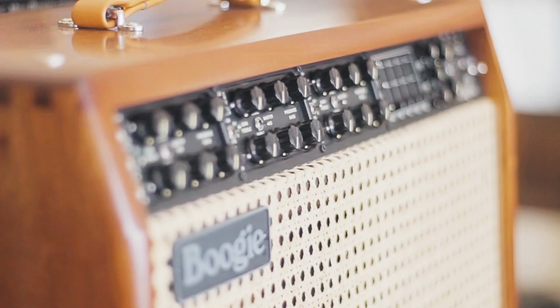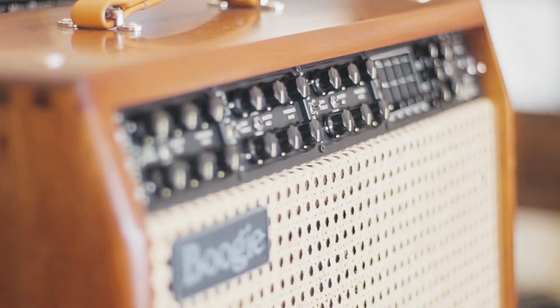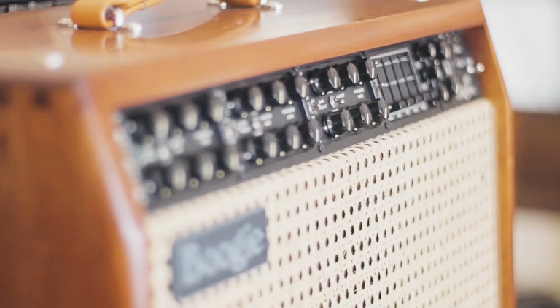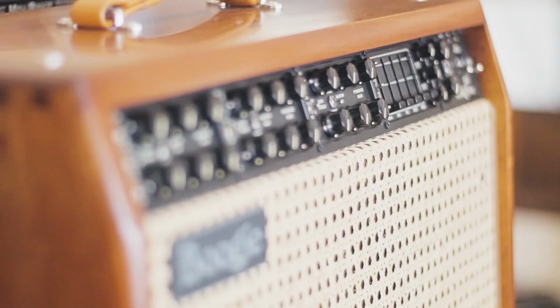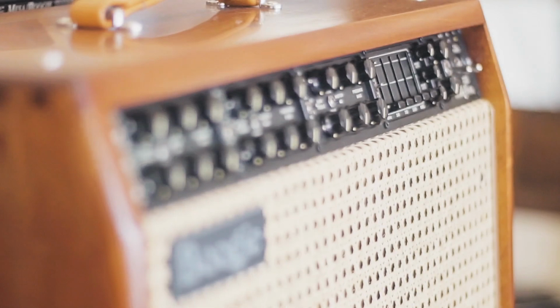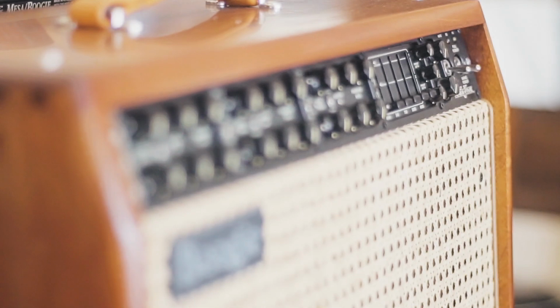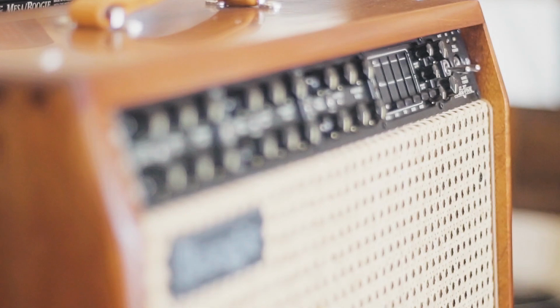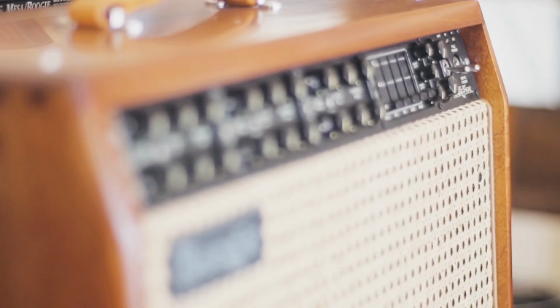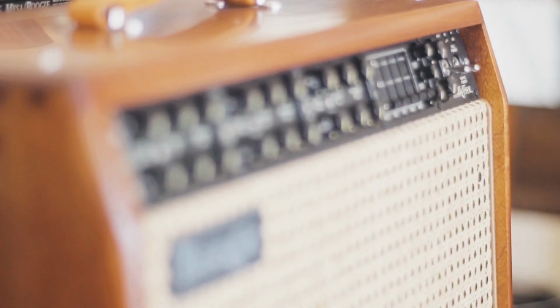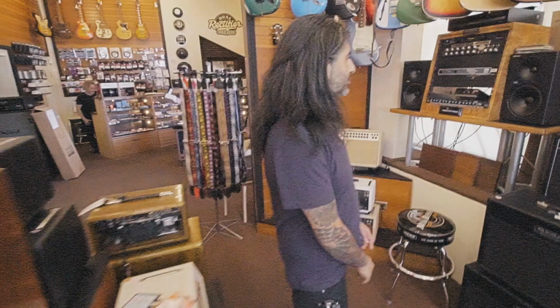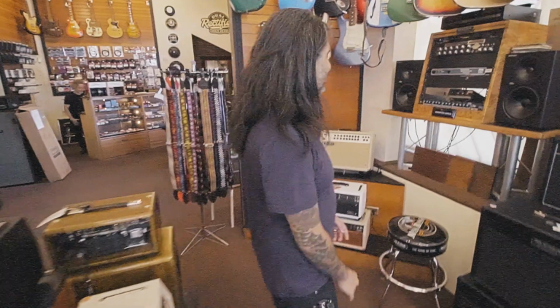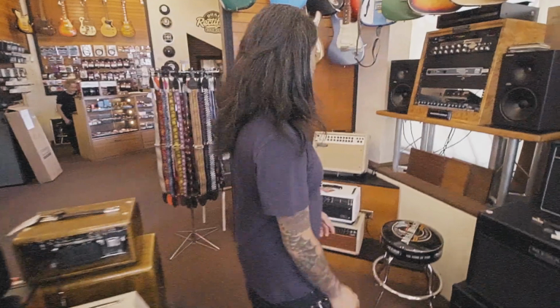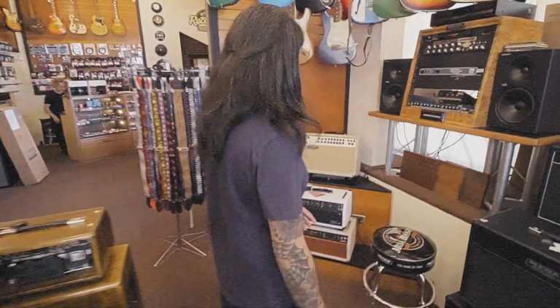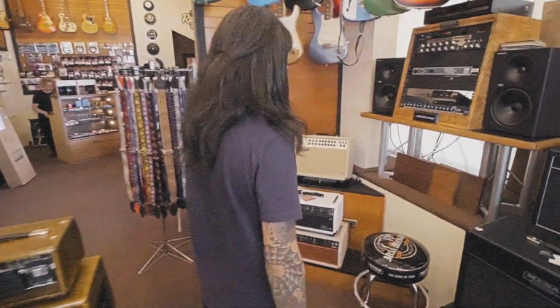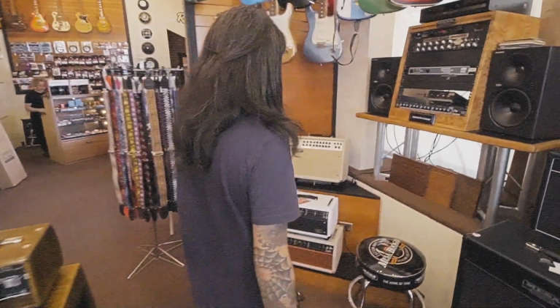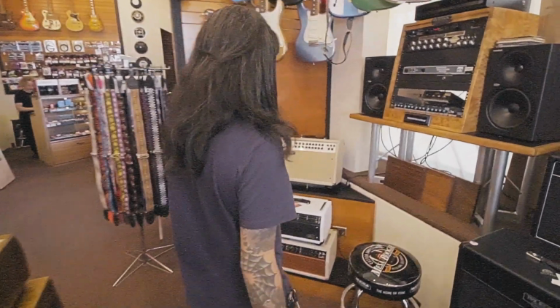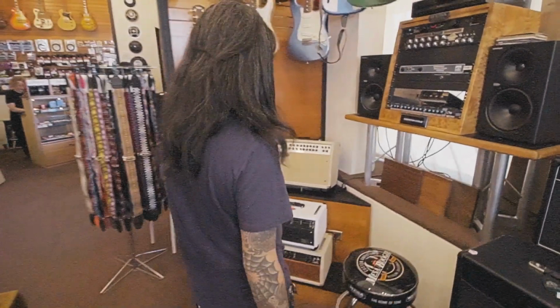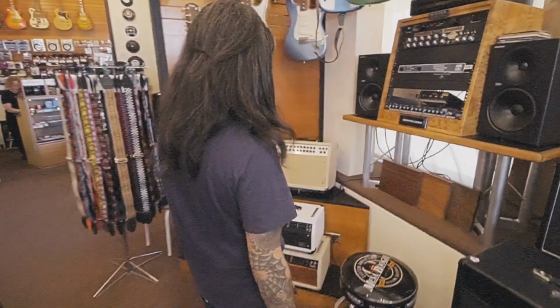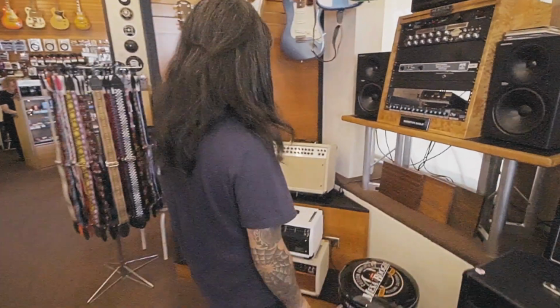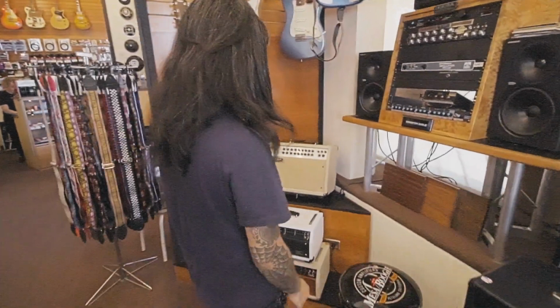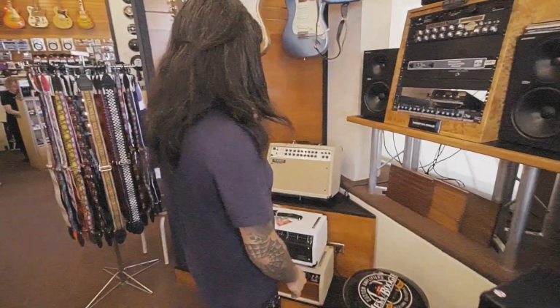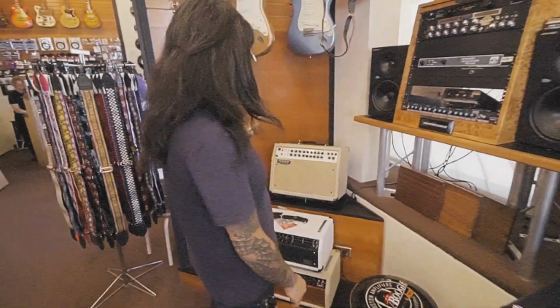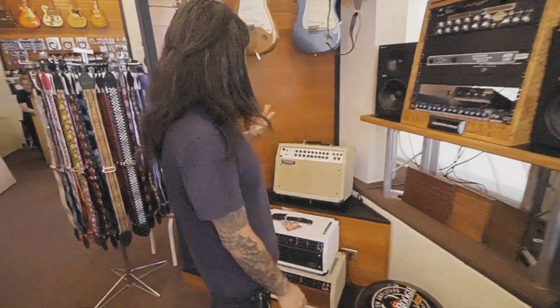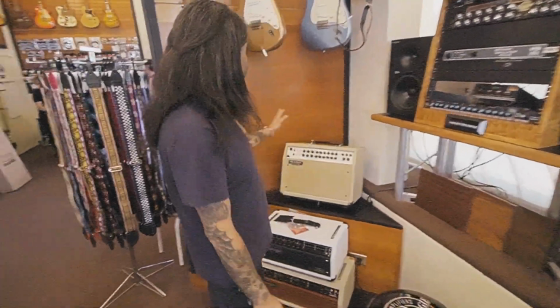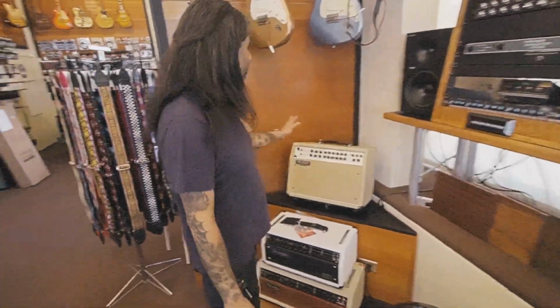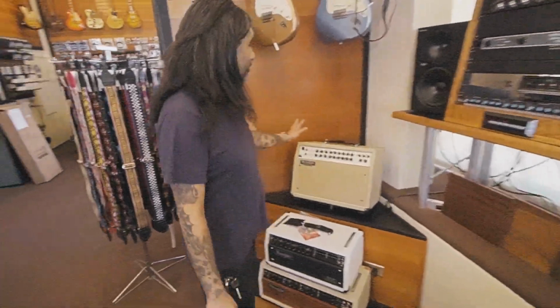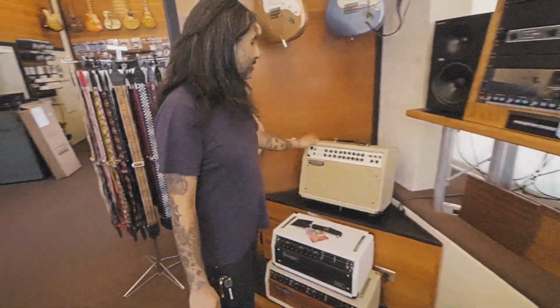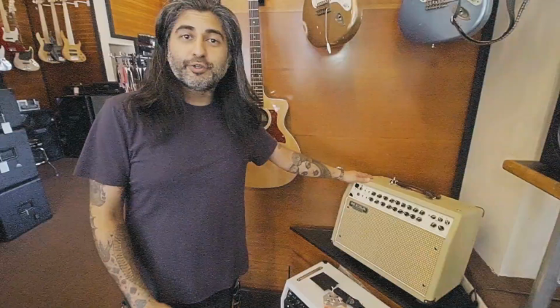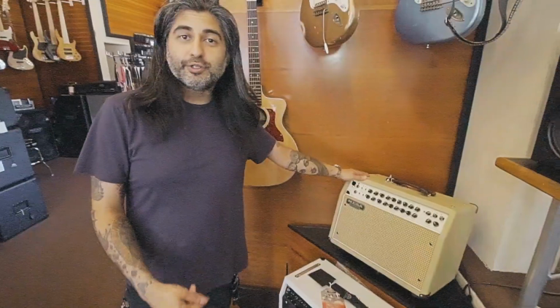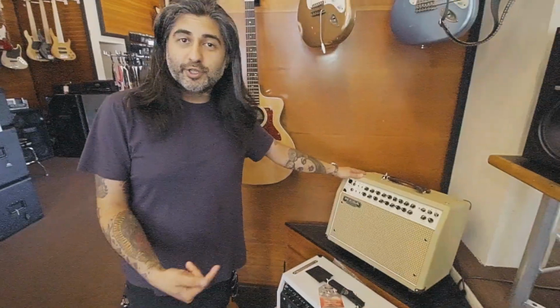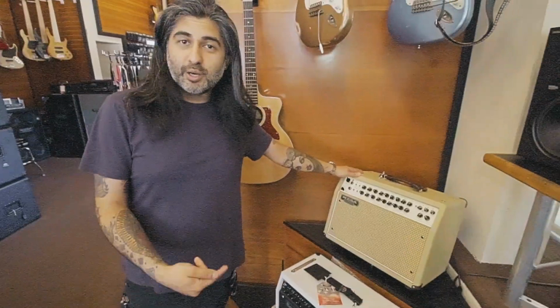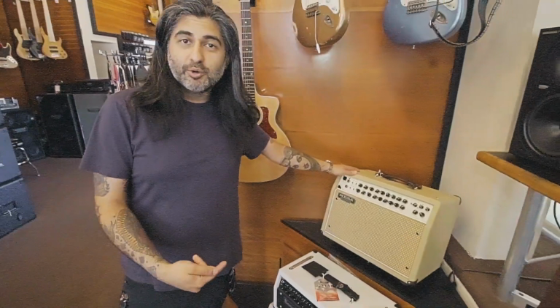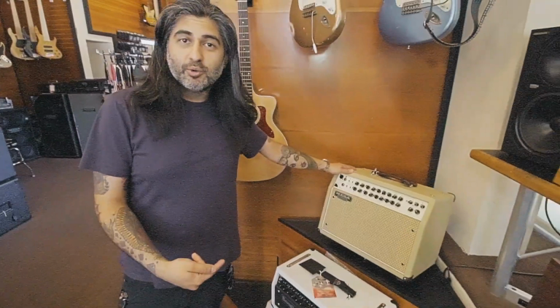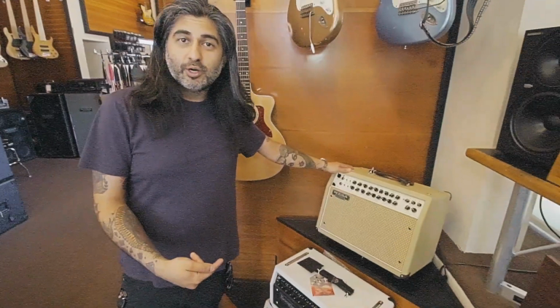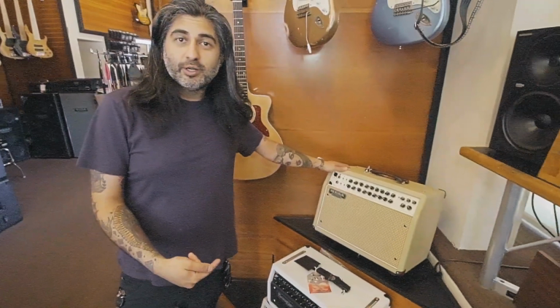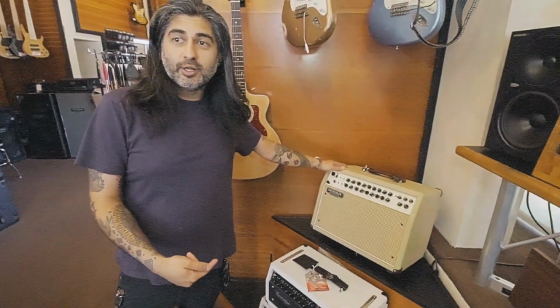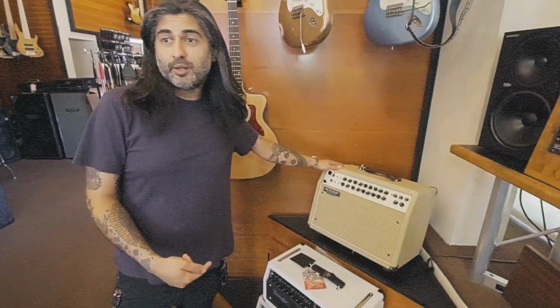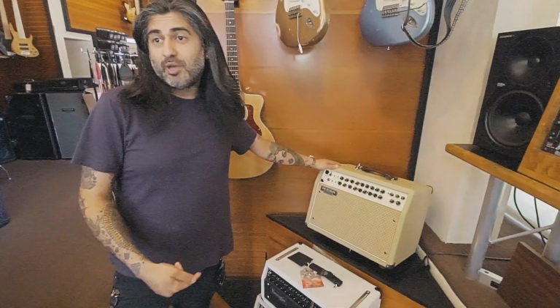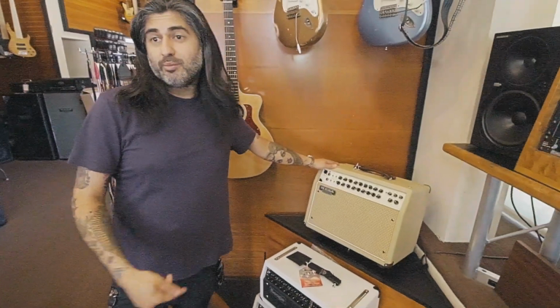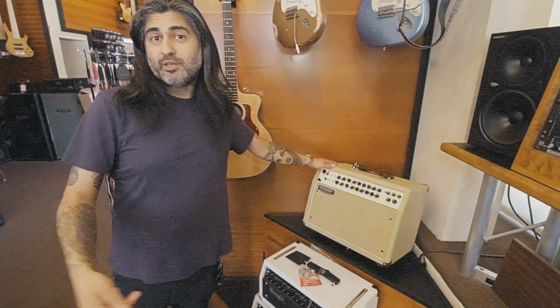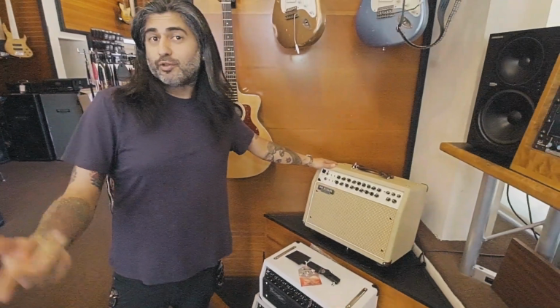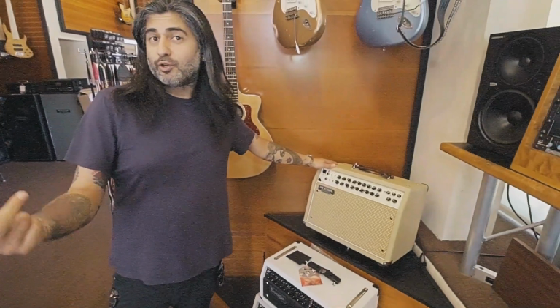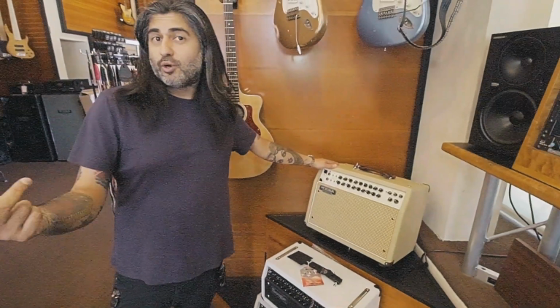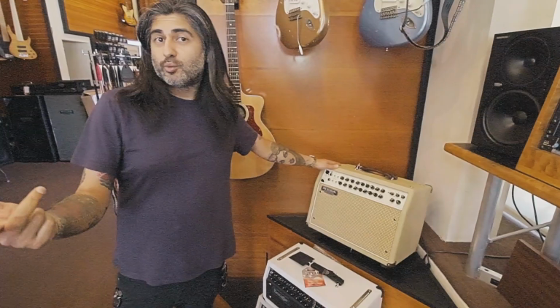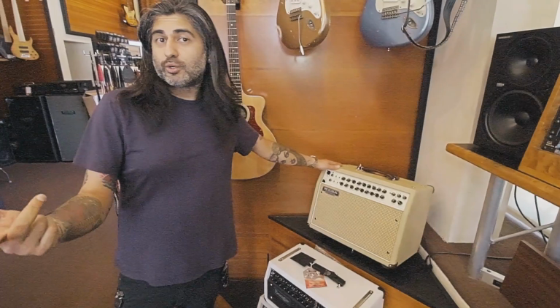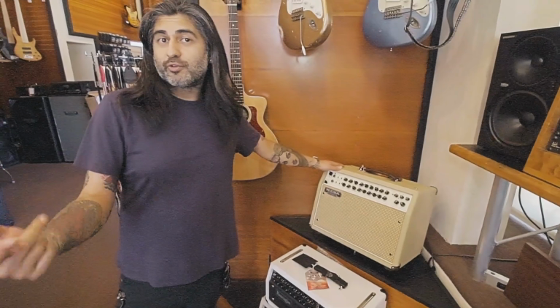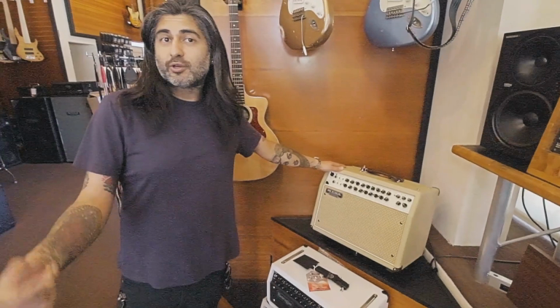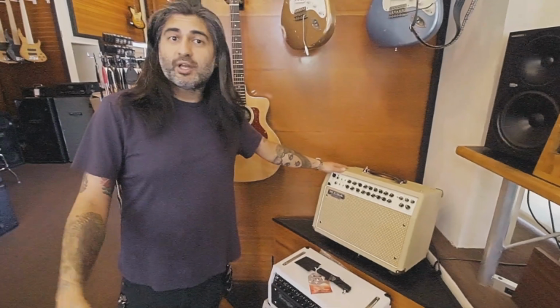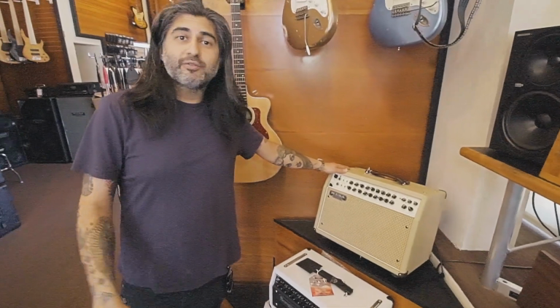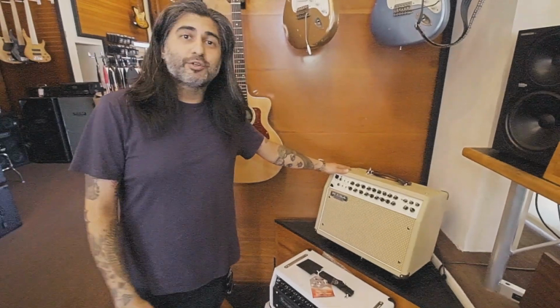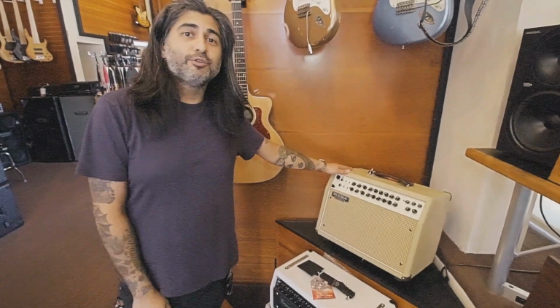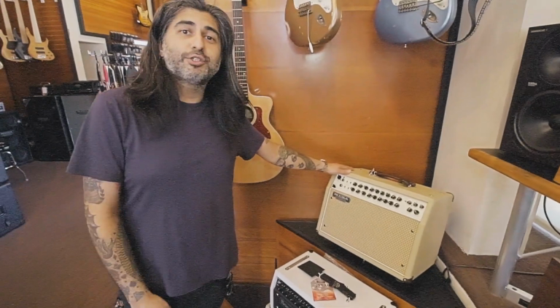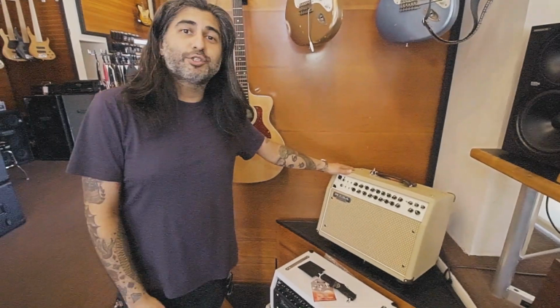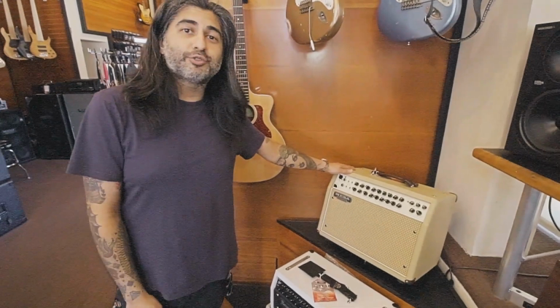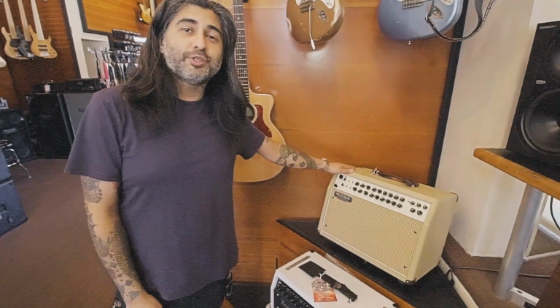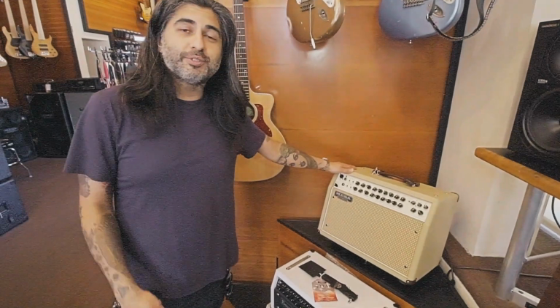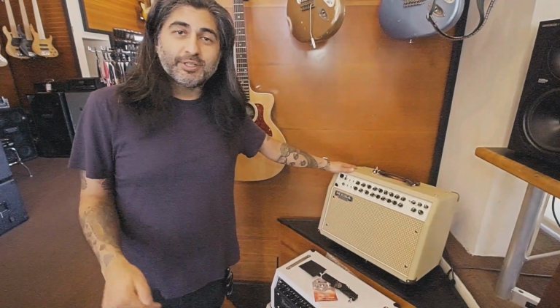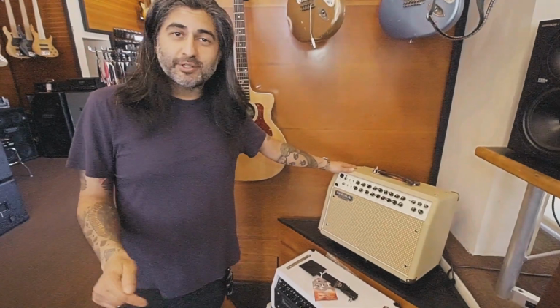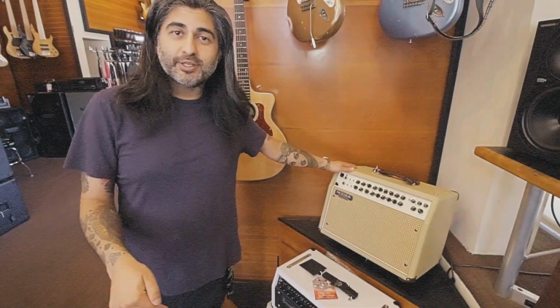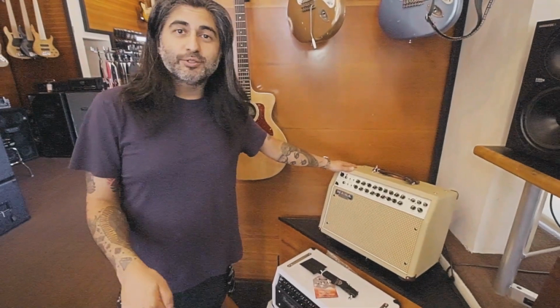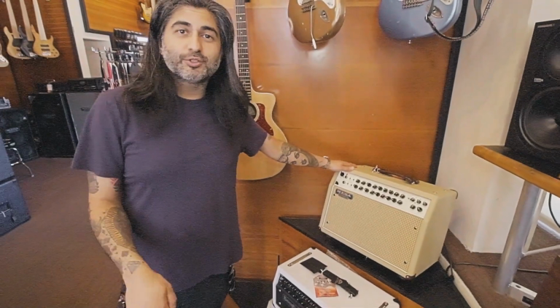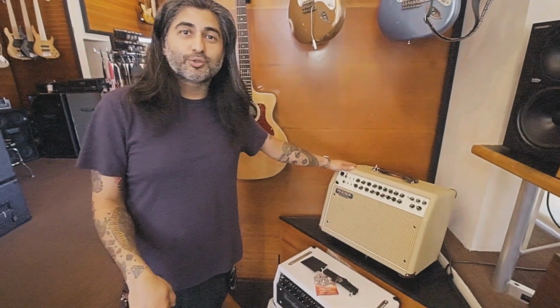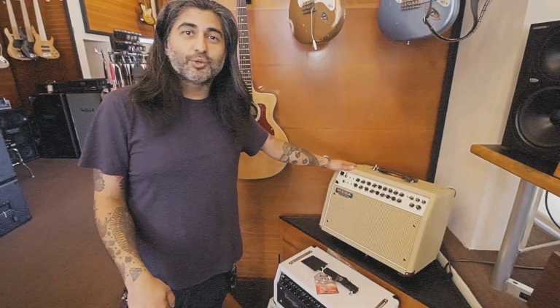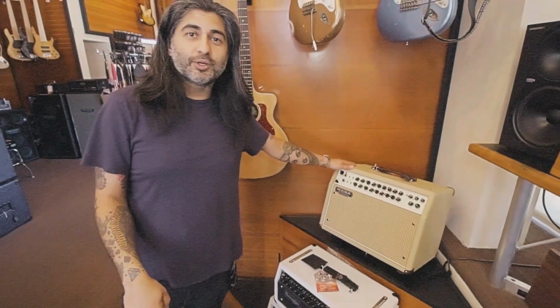For all you acoustic players, we've got the Rosette here. Feel free to demo one, and maybe even go on one of our live acoustic streams here in the store.